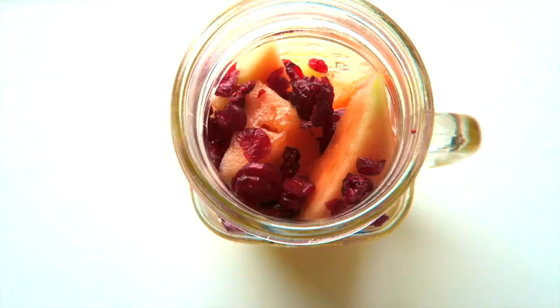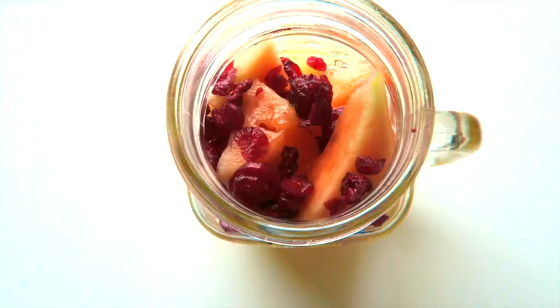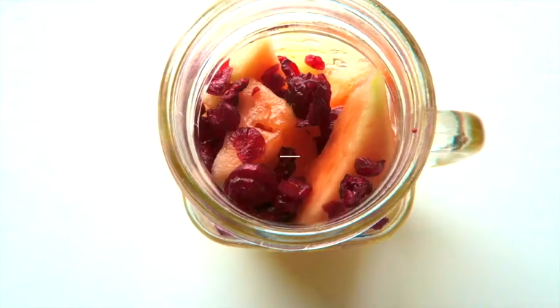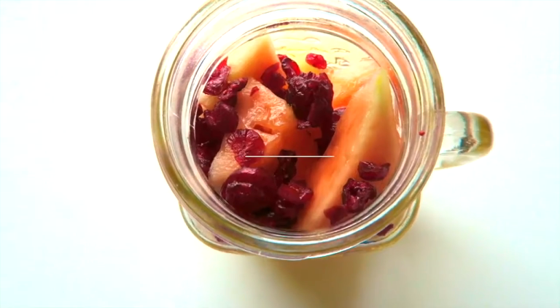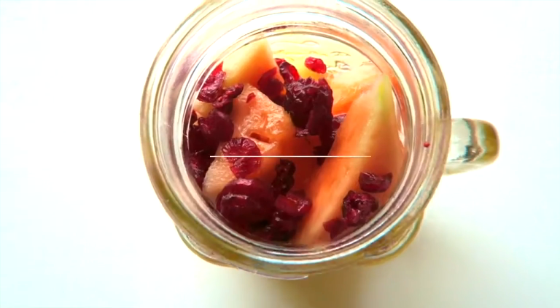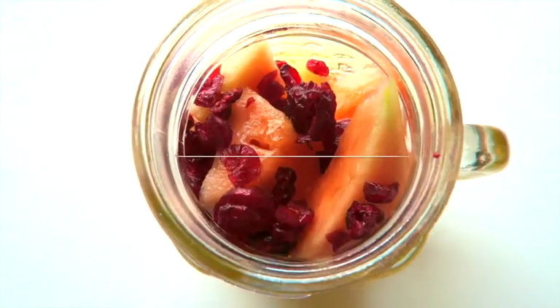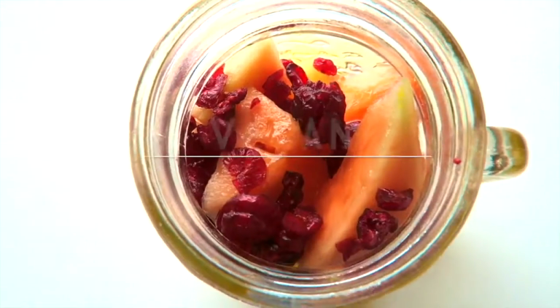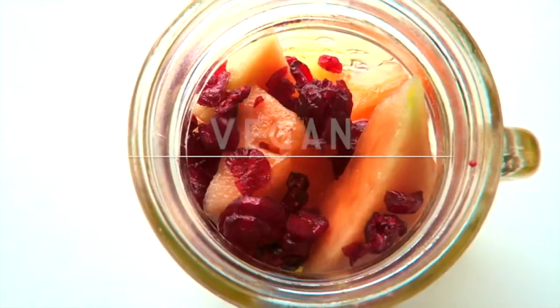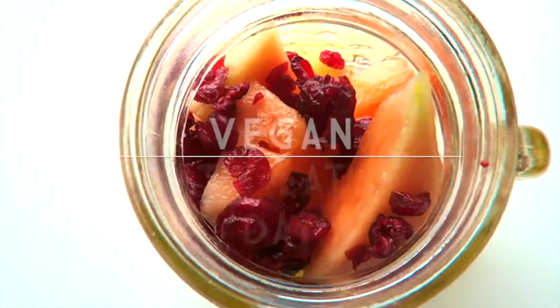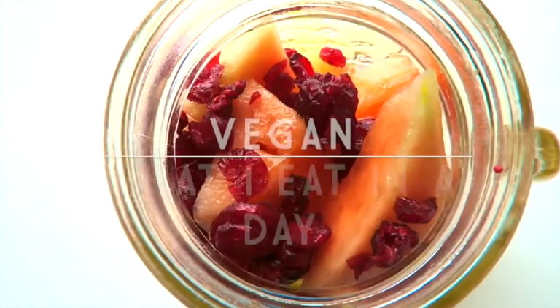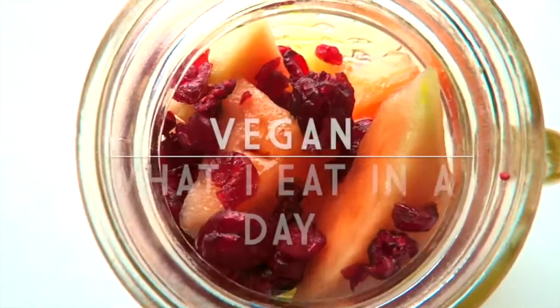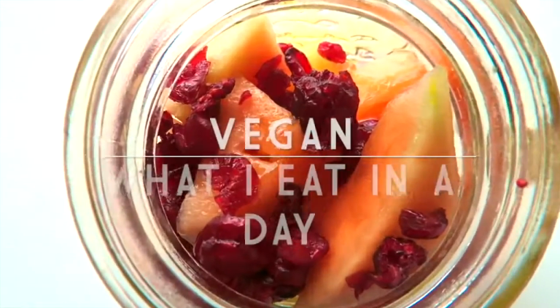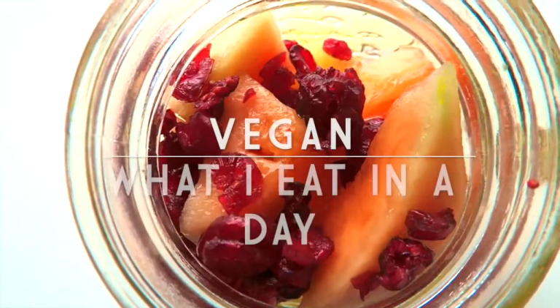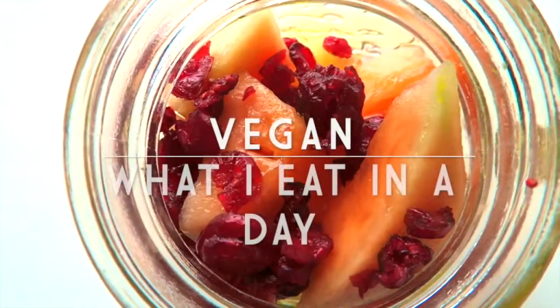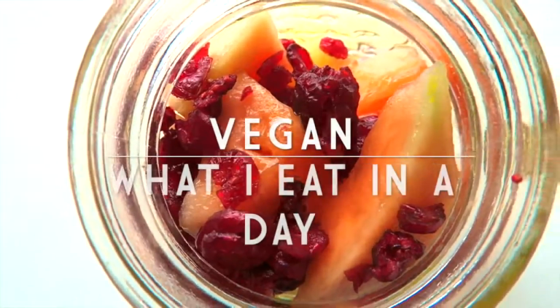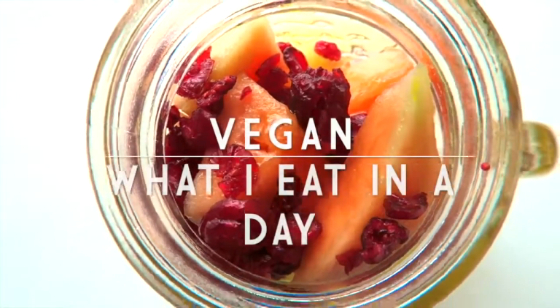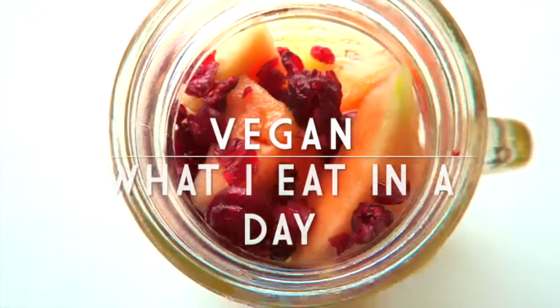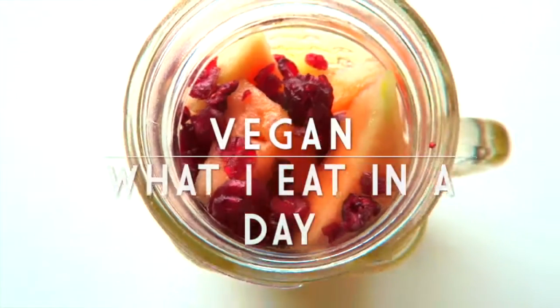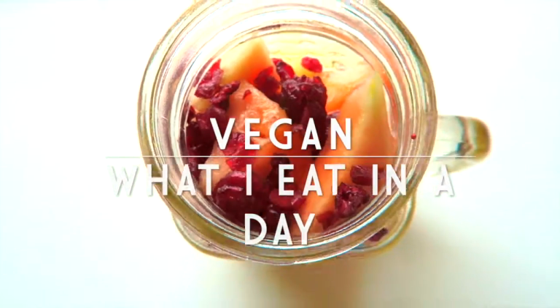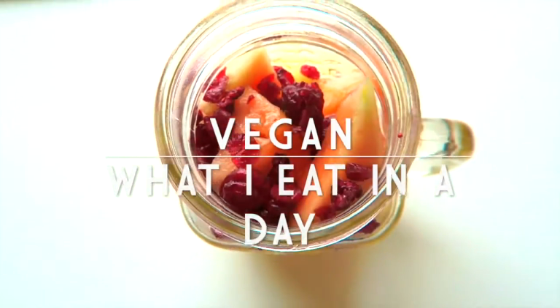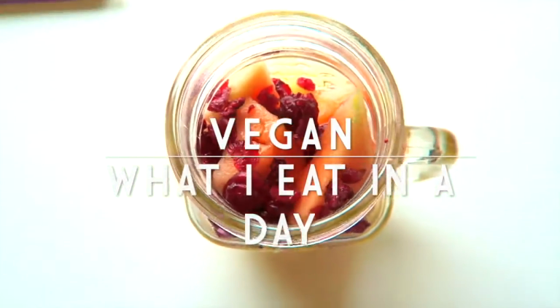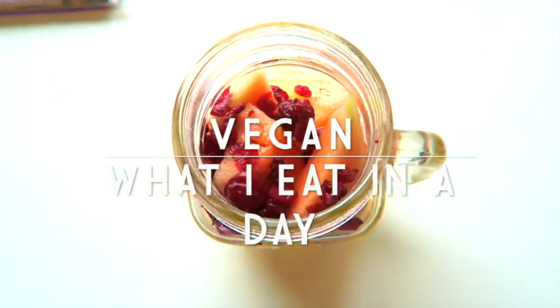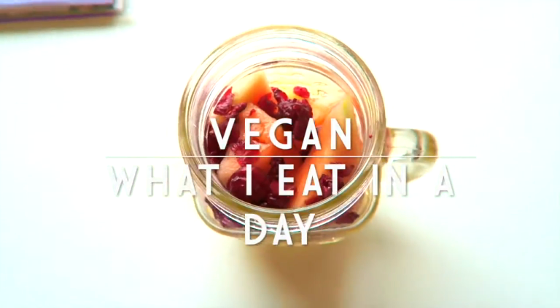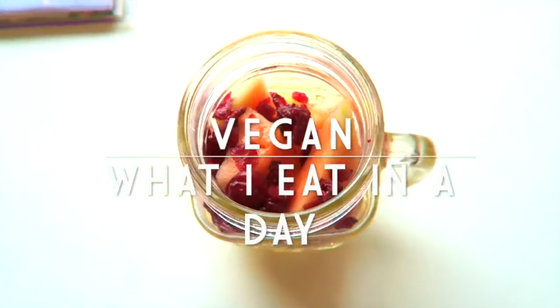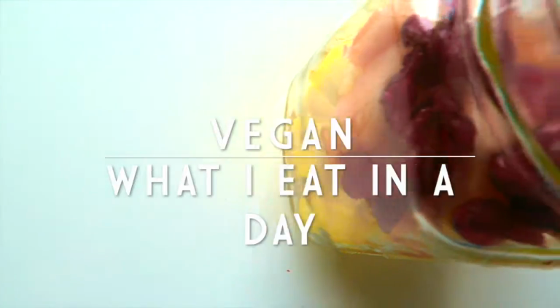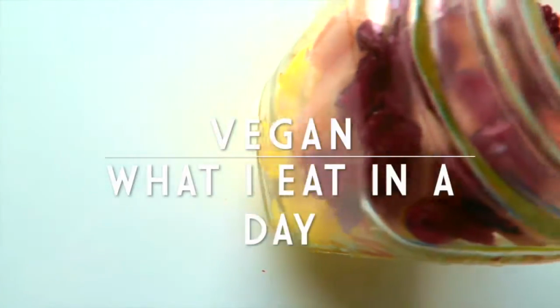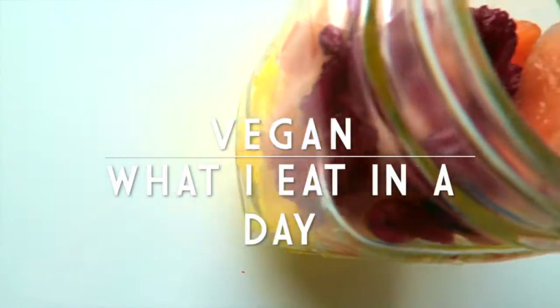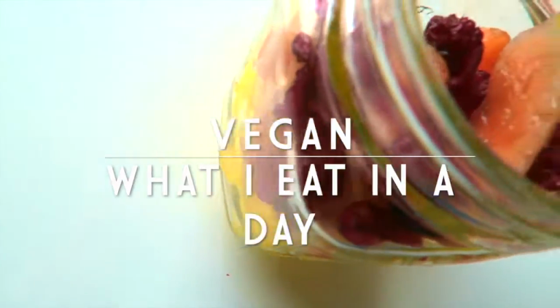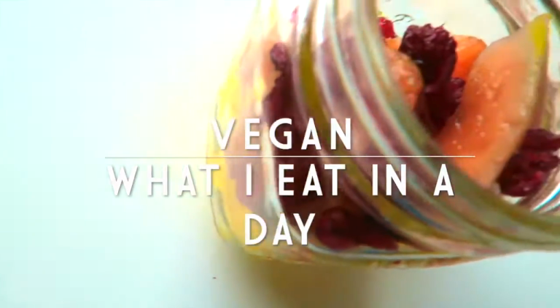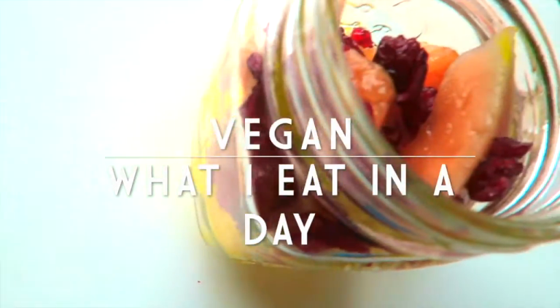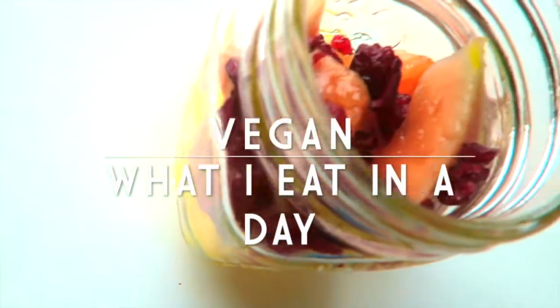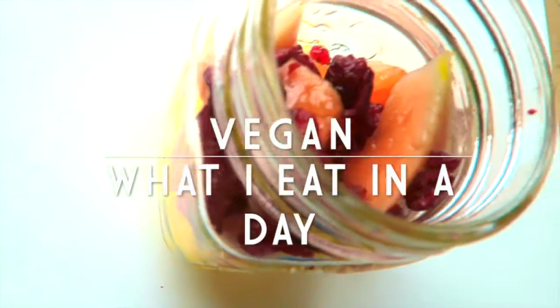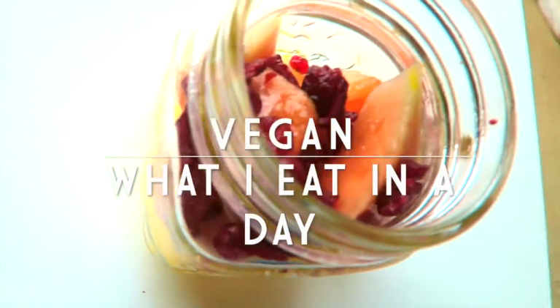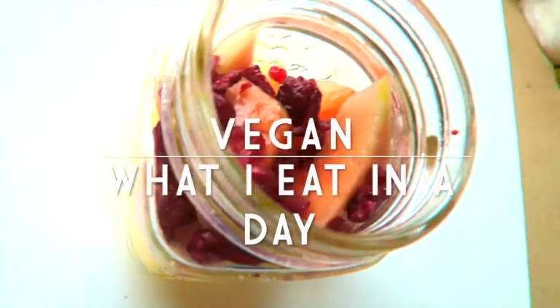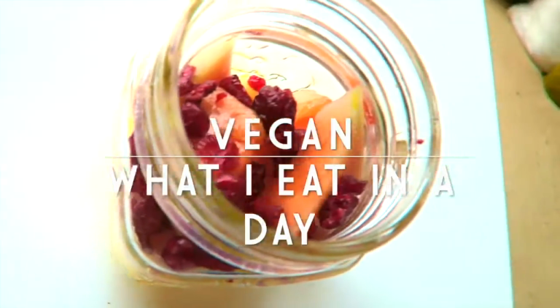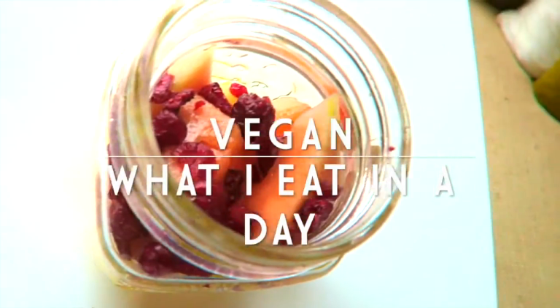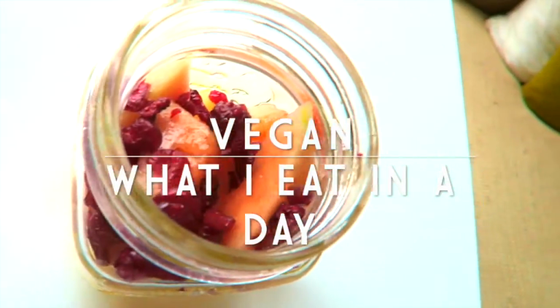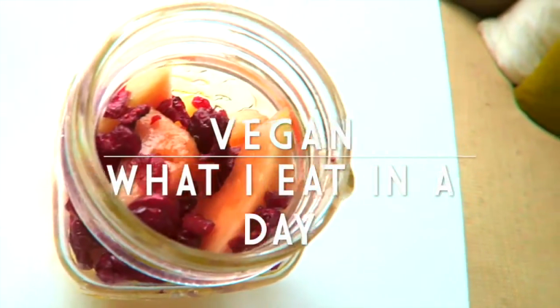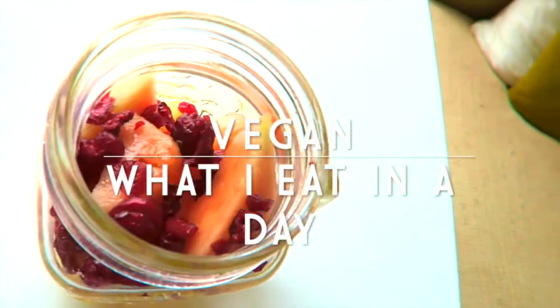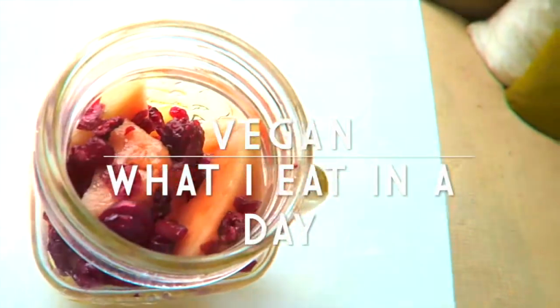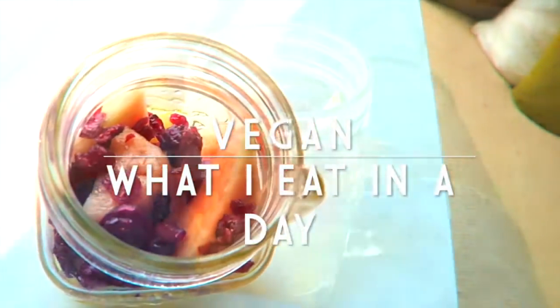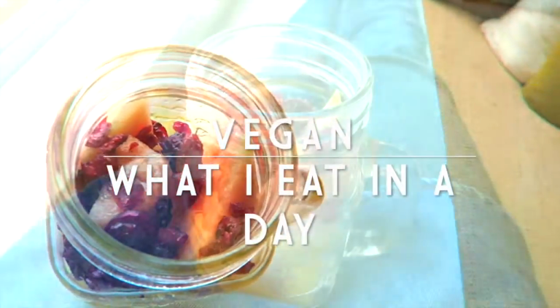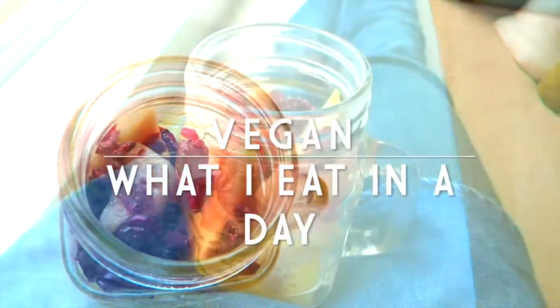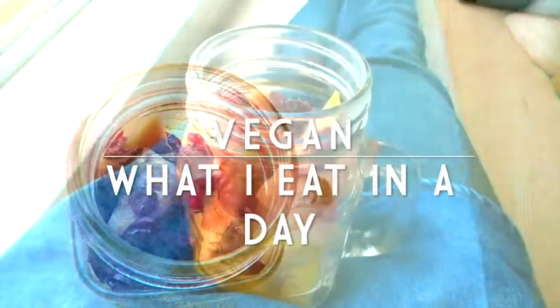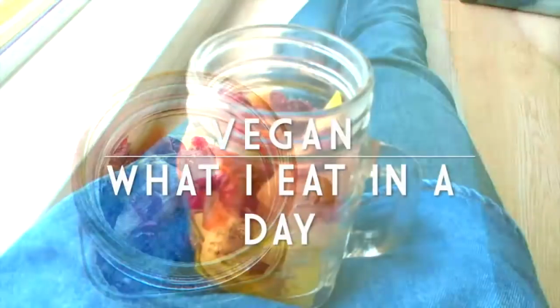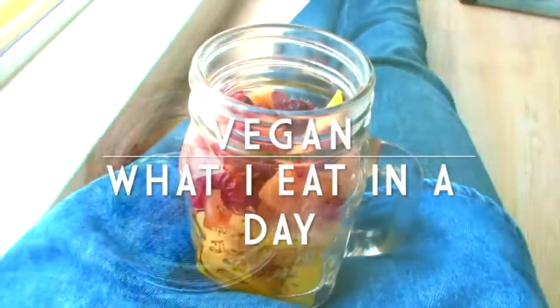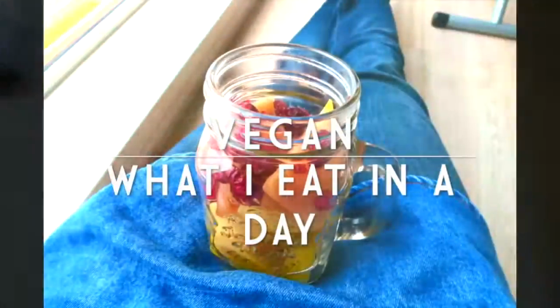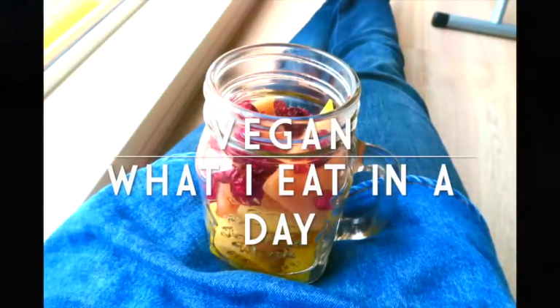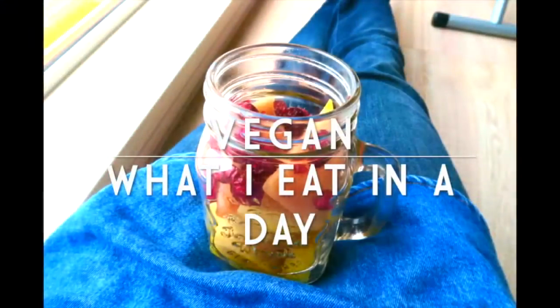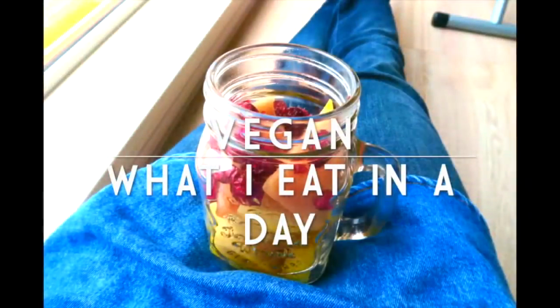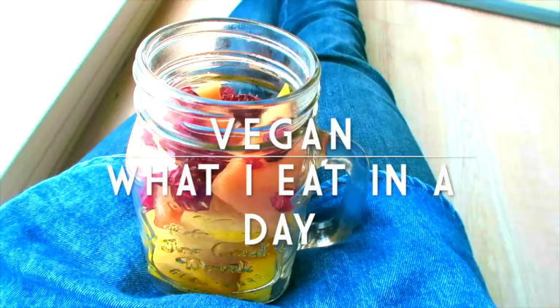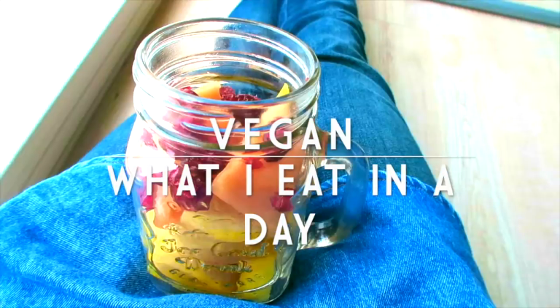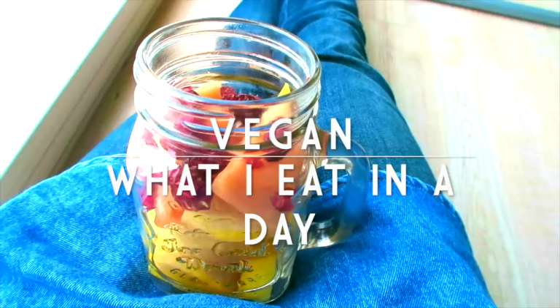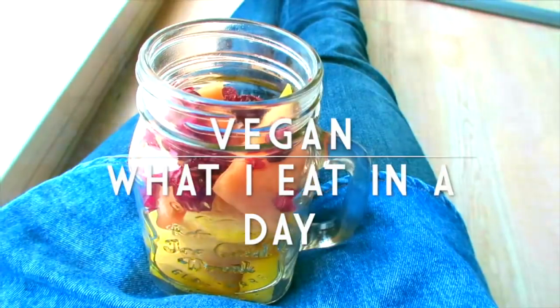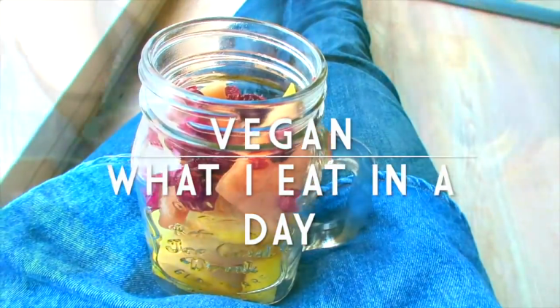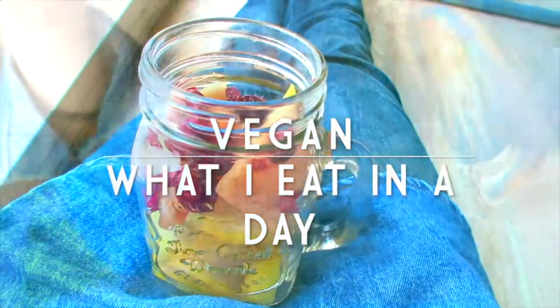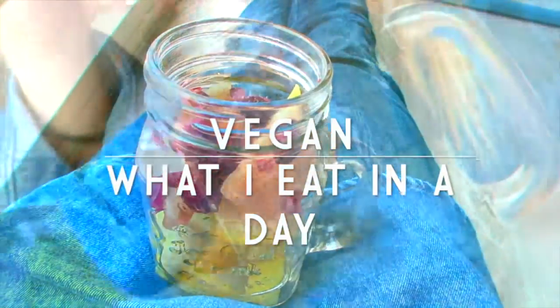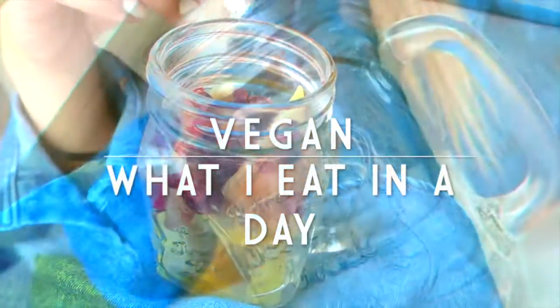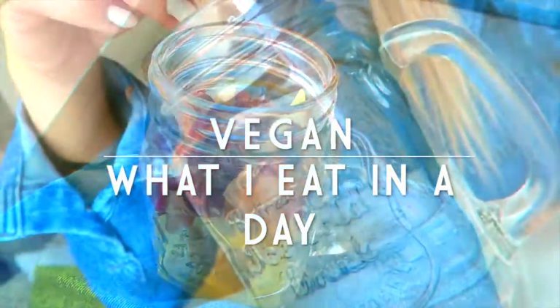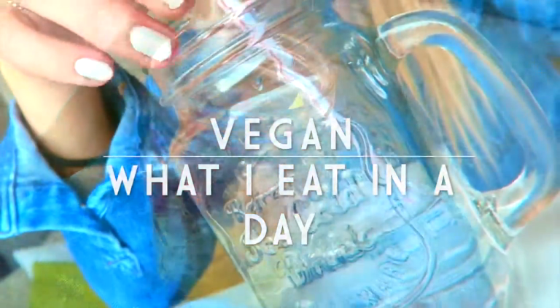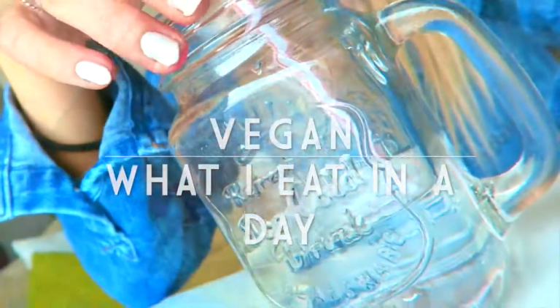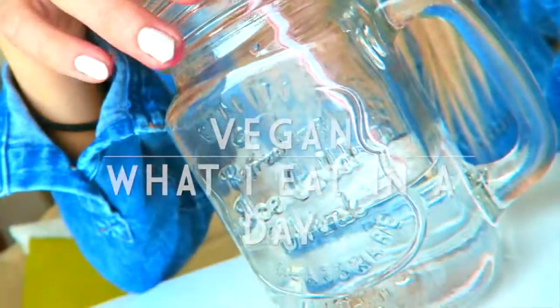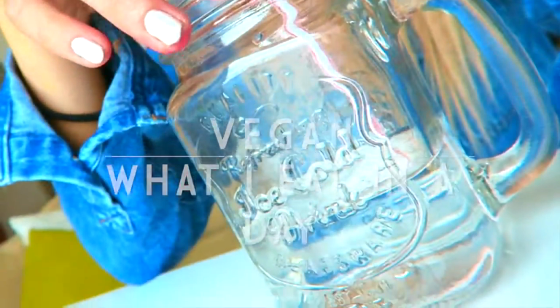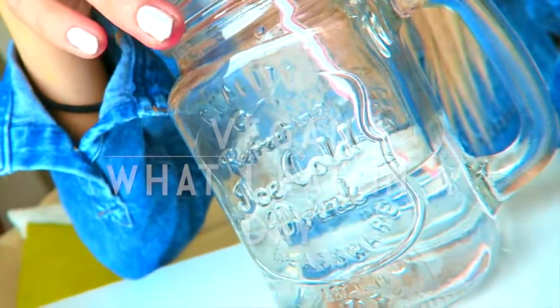Hey guys, welcome back to my channel. Today I have a what I eat in a day vegan style video for you guys.